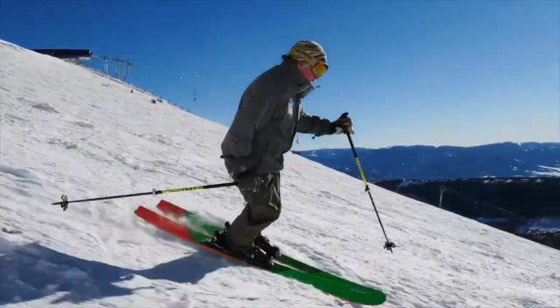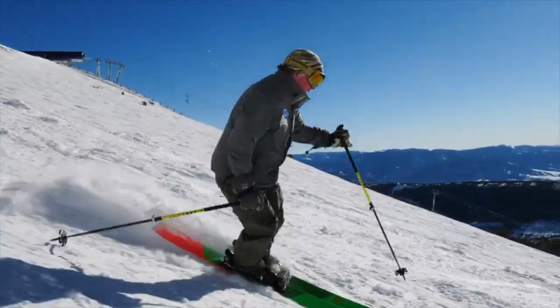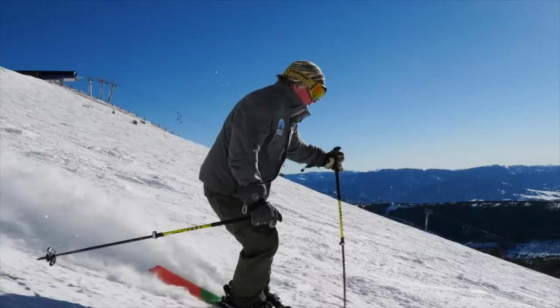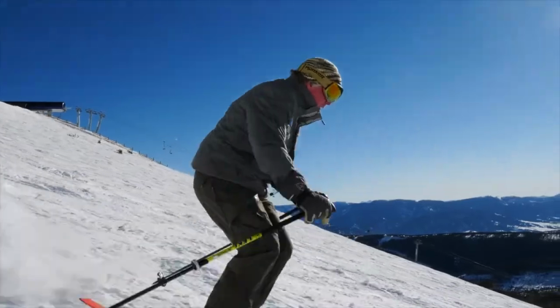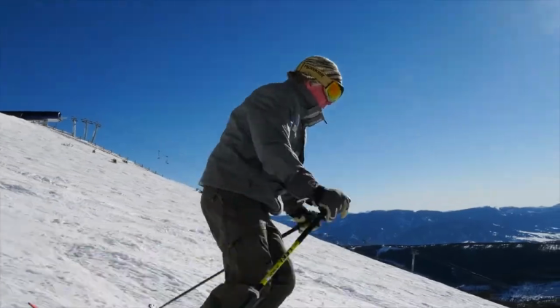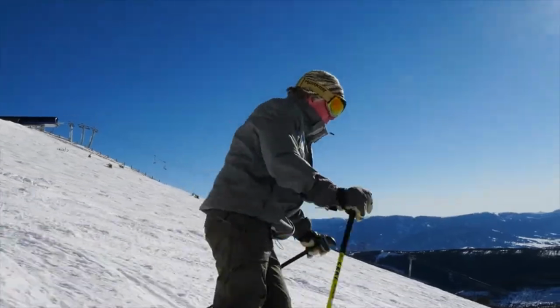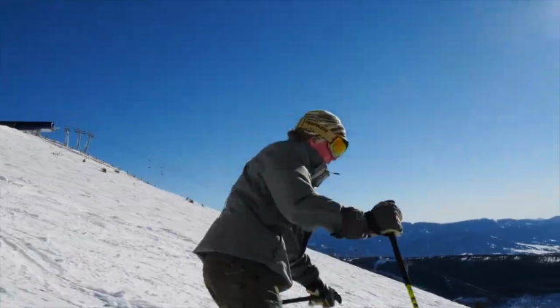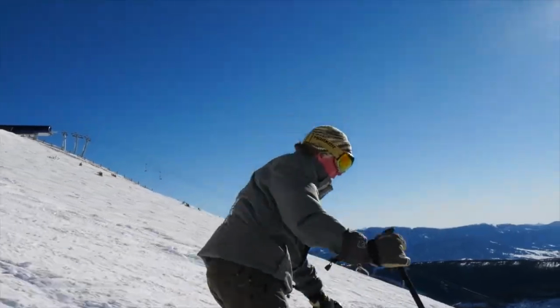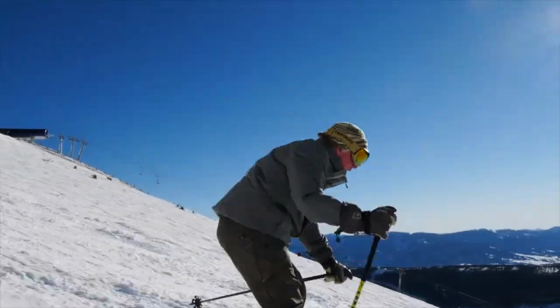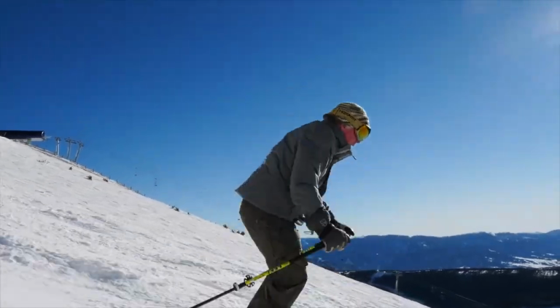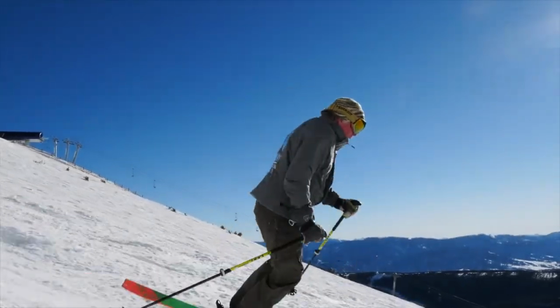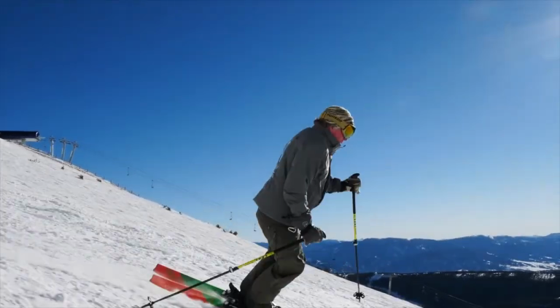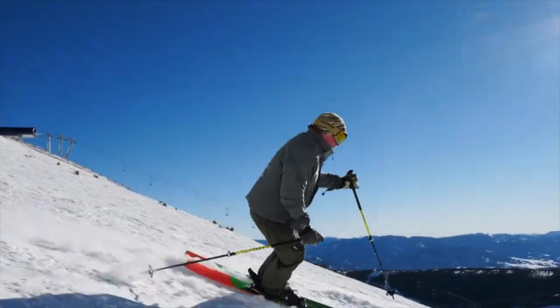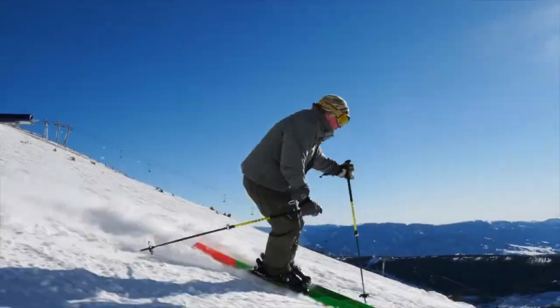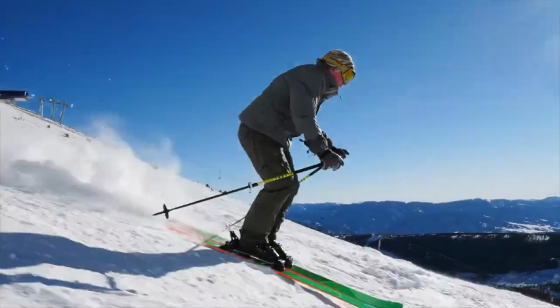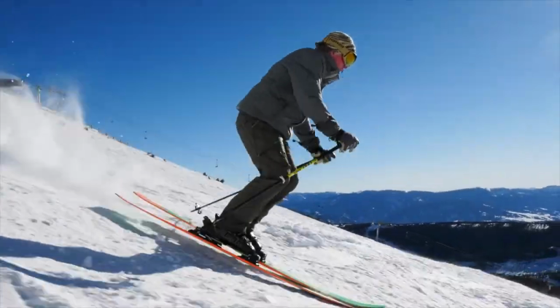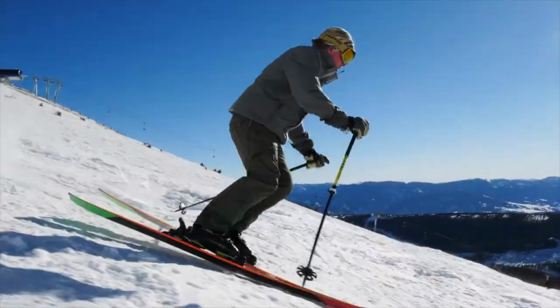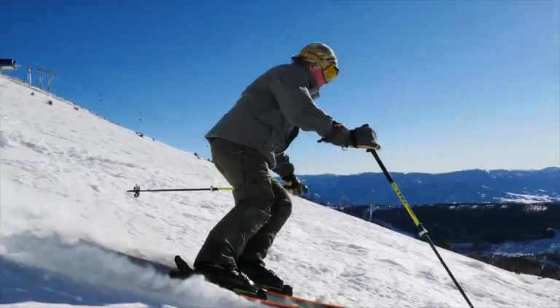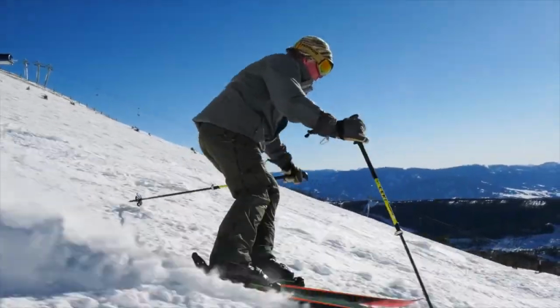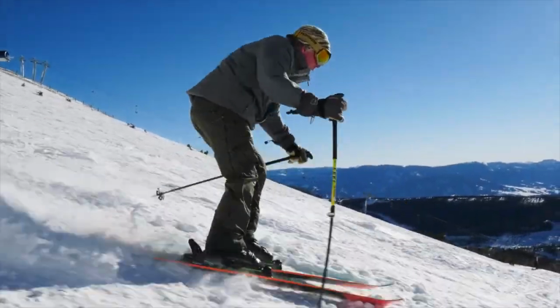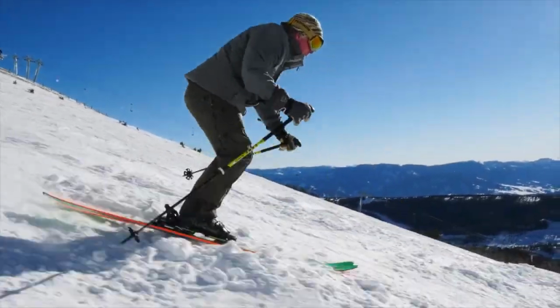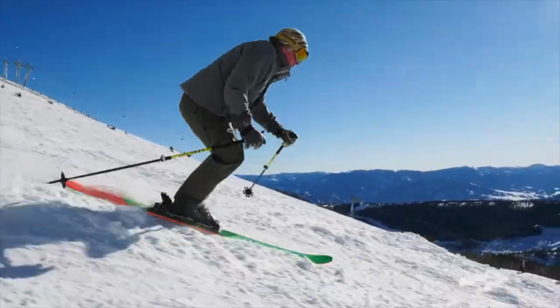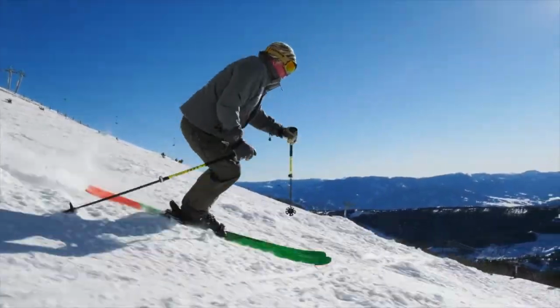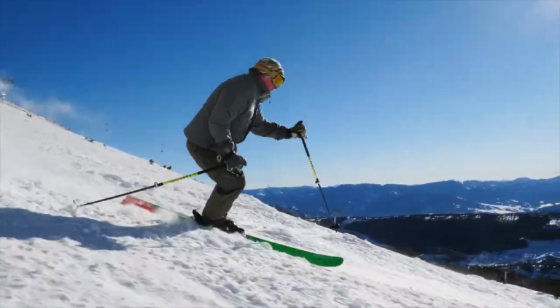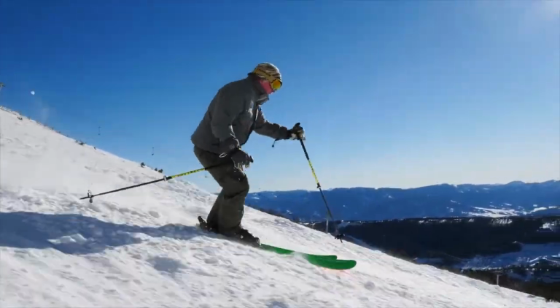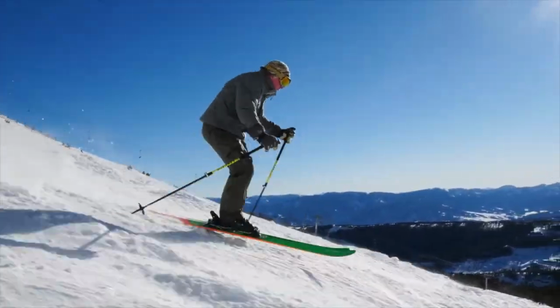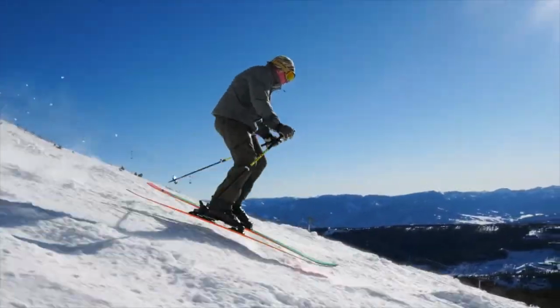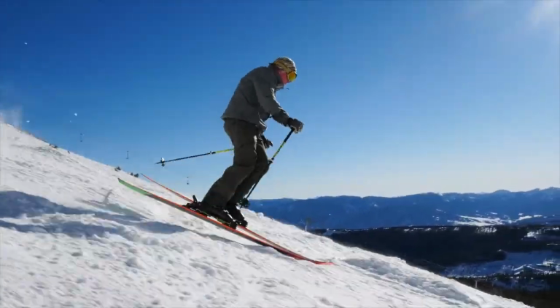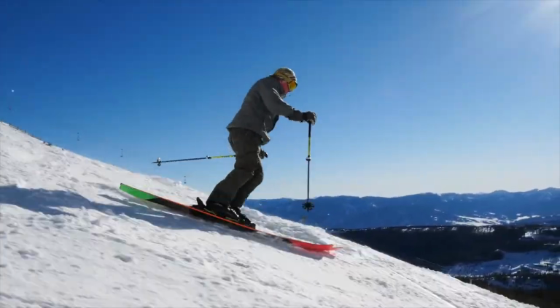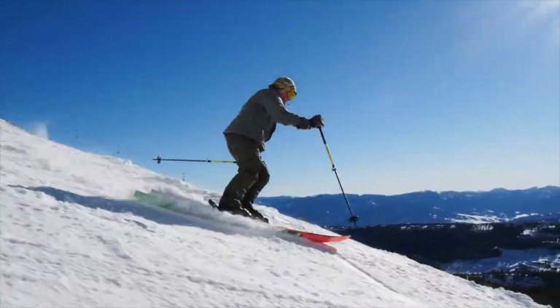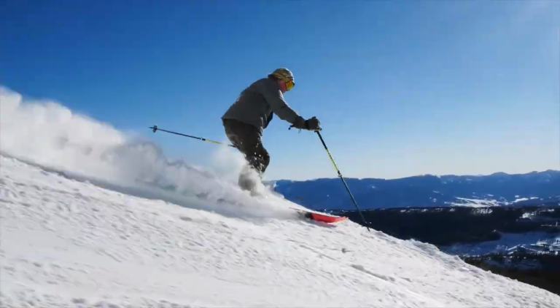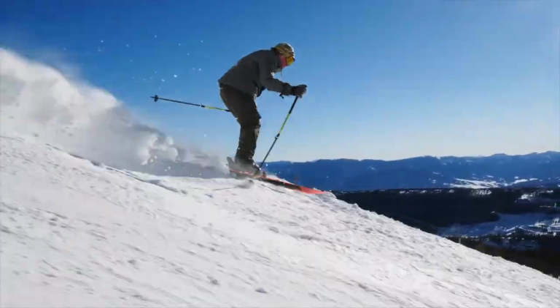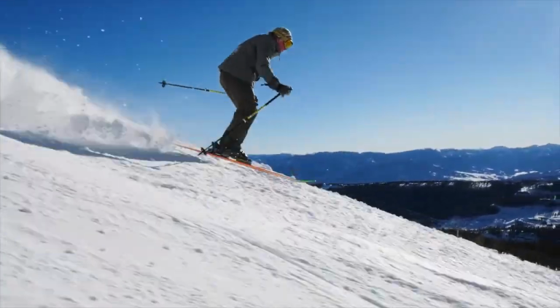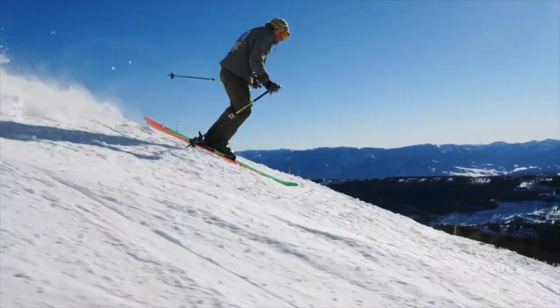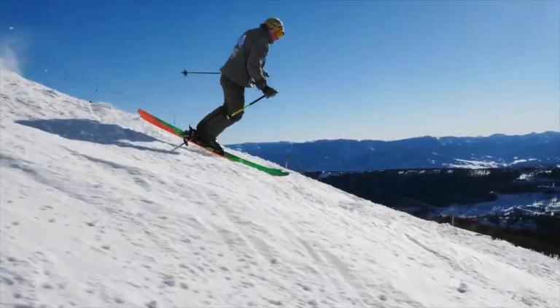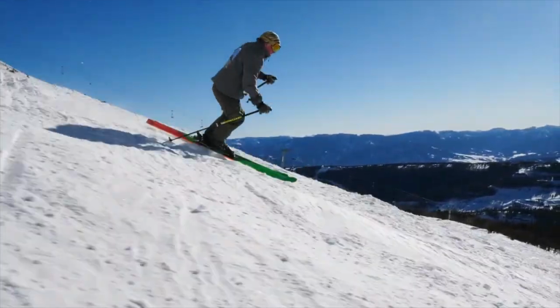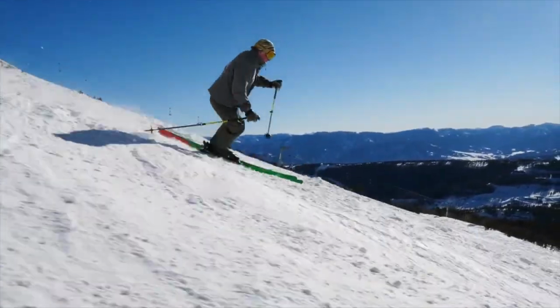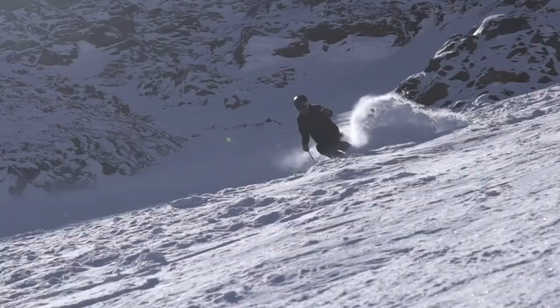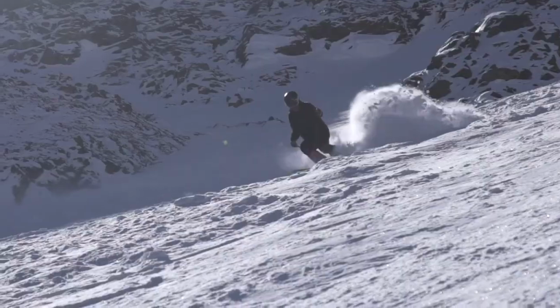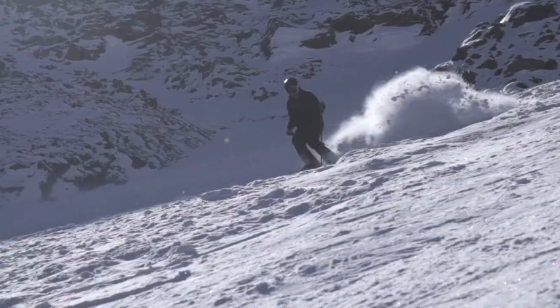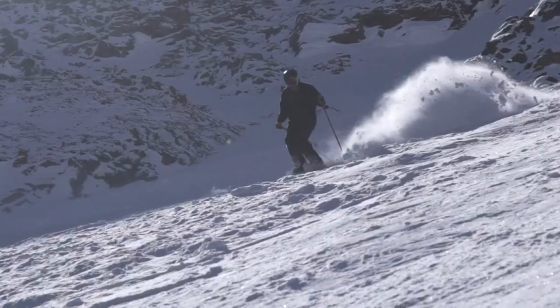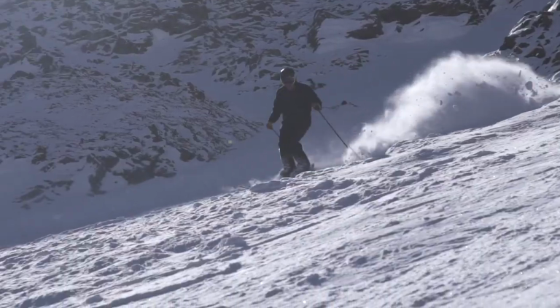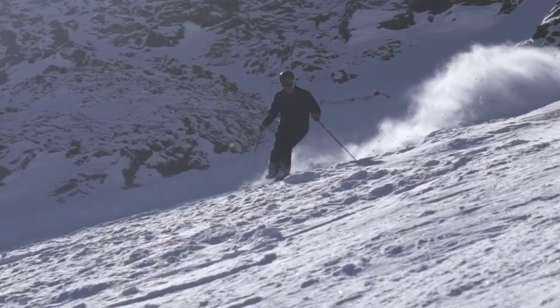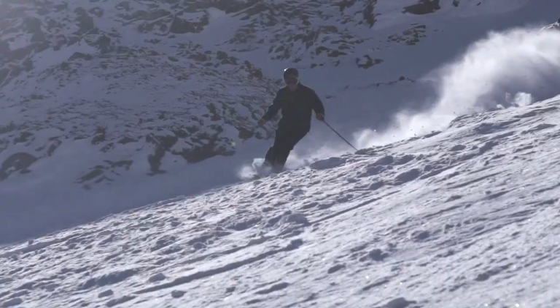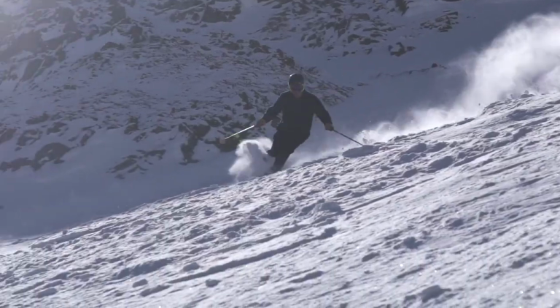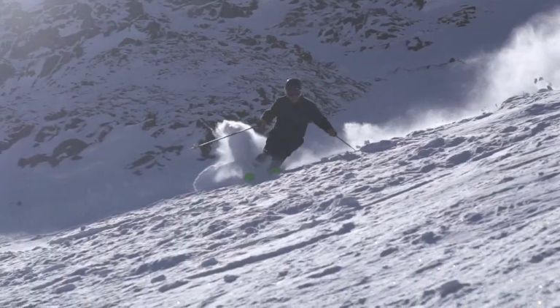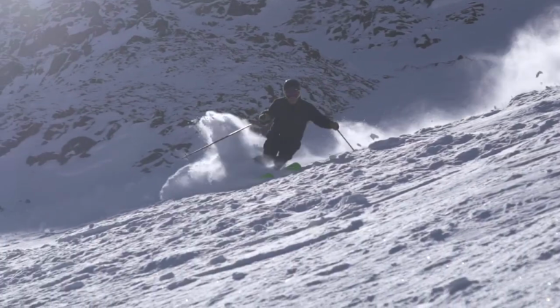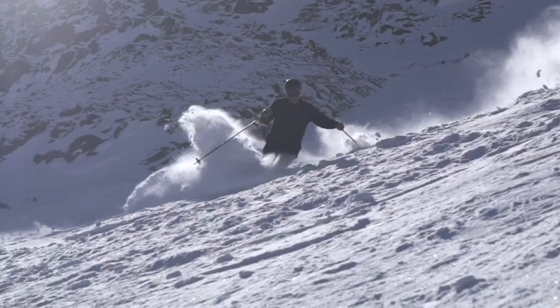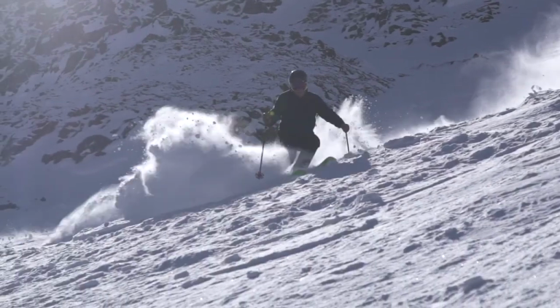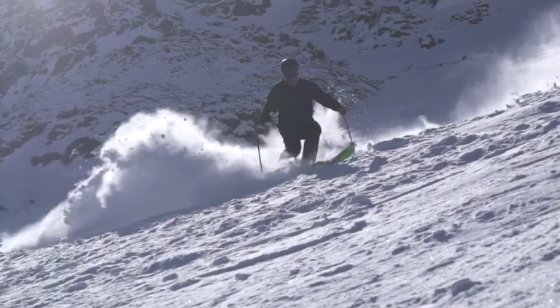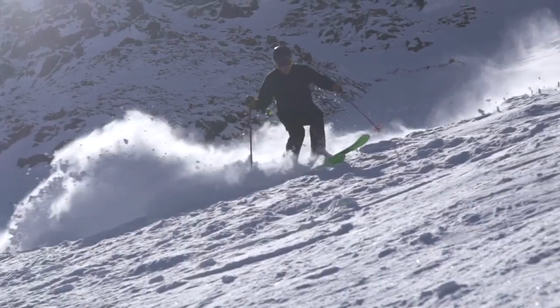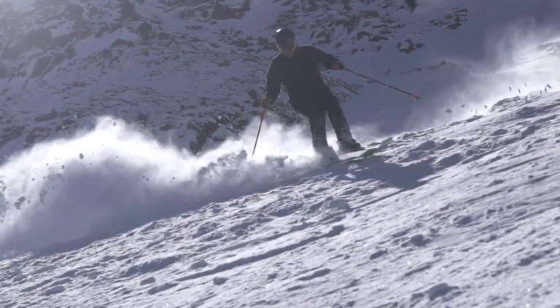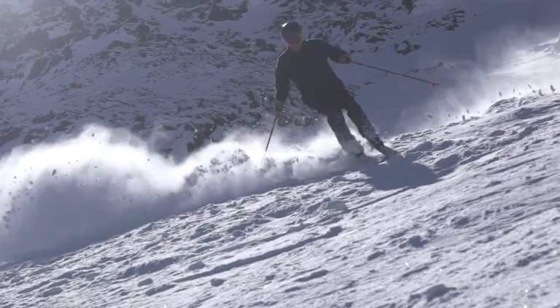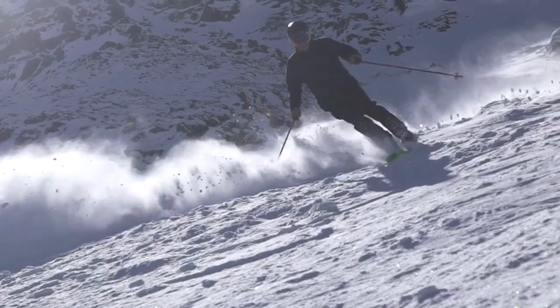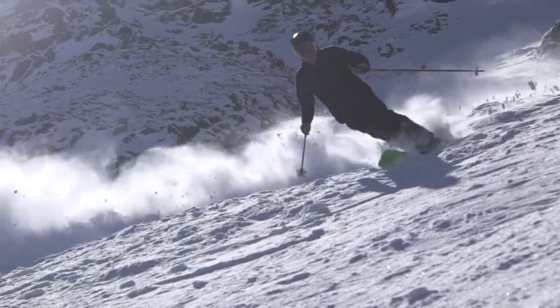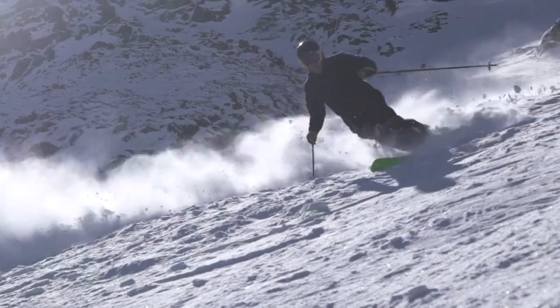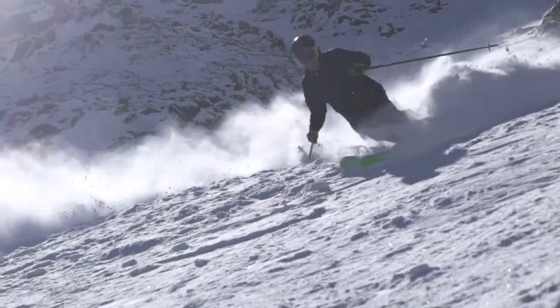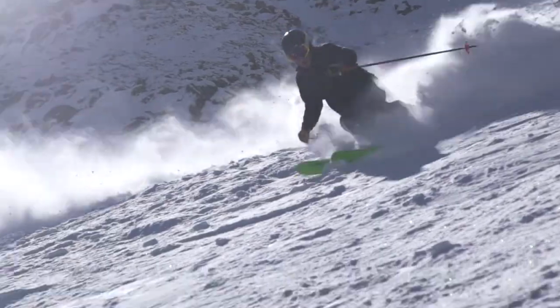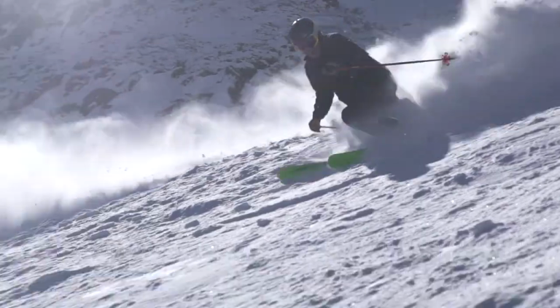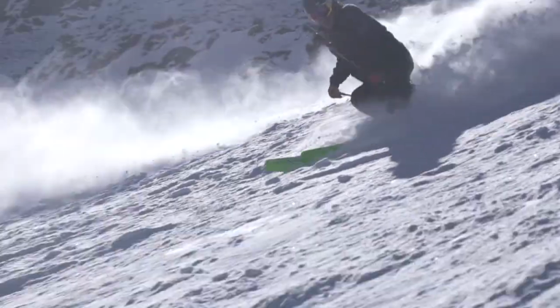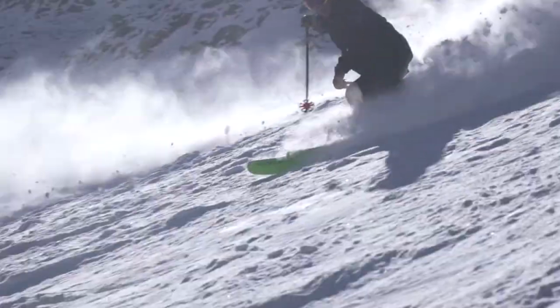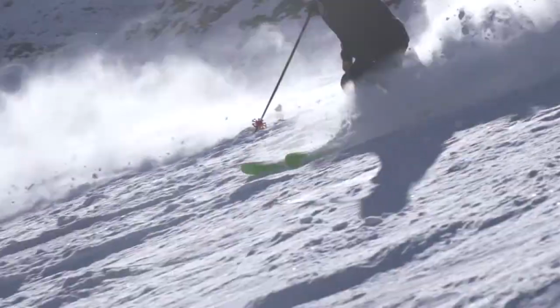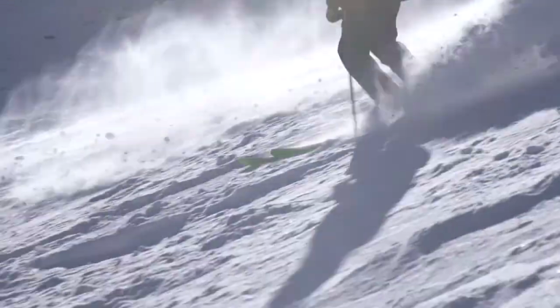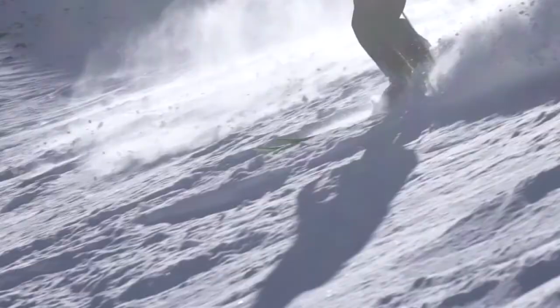Ski like the pros. Concentrate on your hands and your feet will follow, and you'll see your skiing skills improve dramatically.